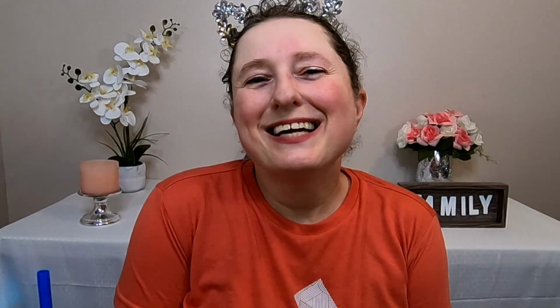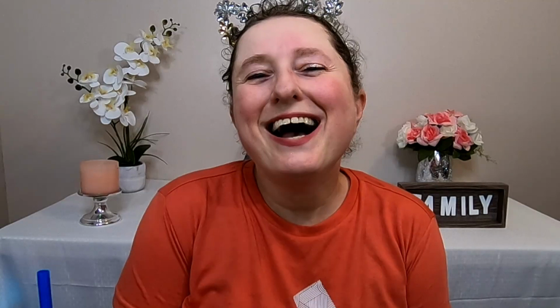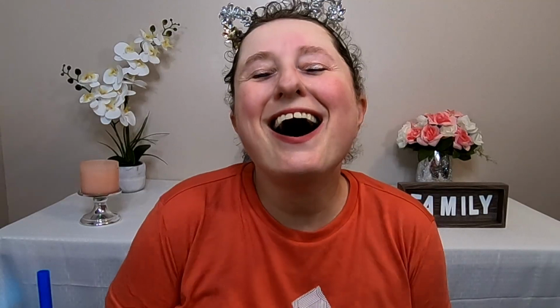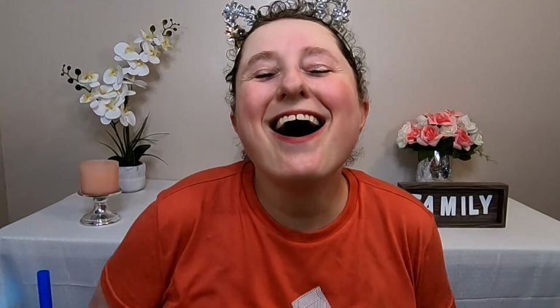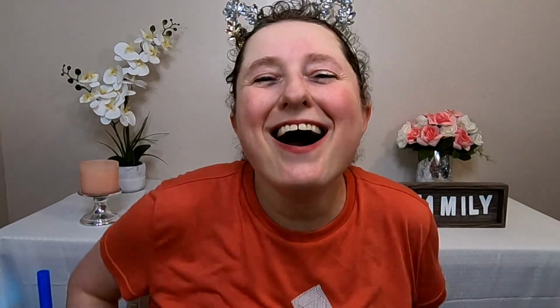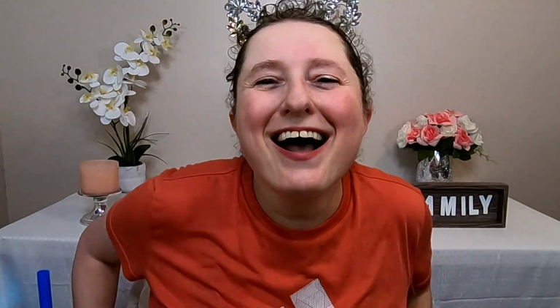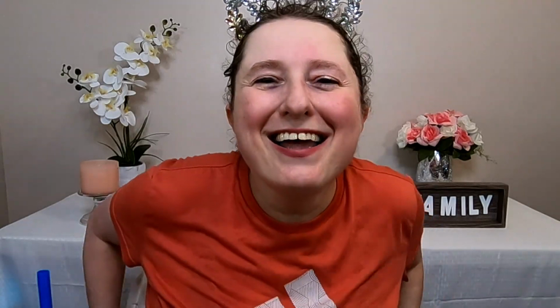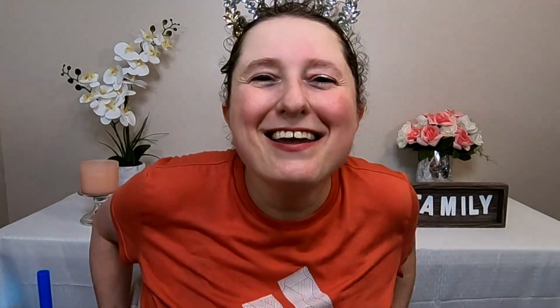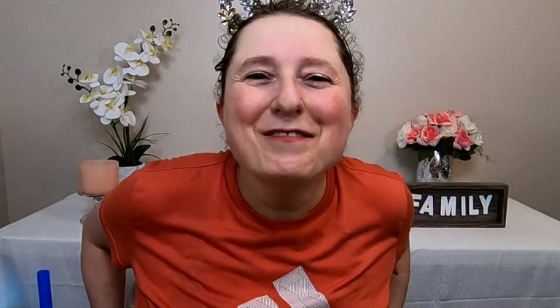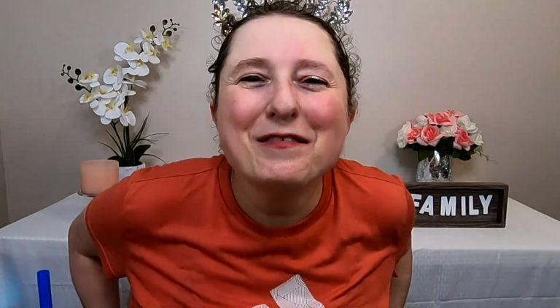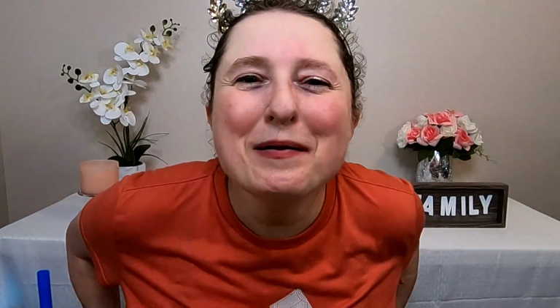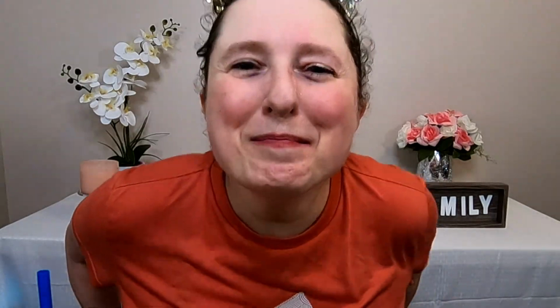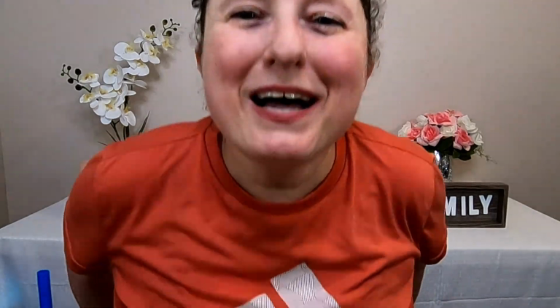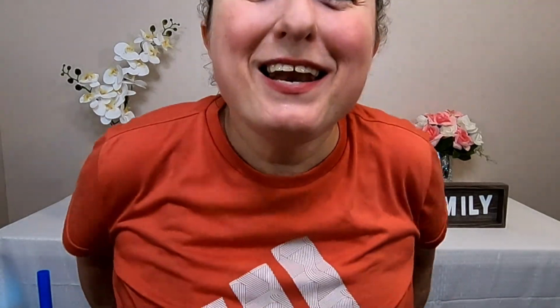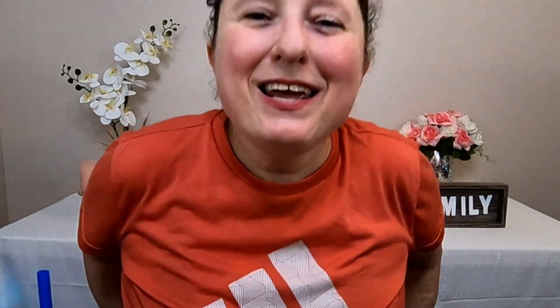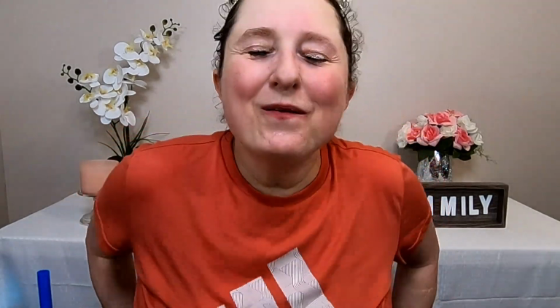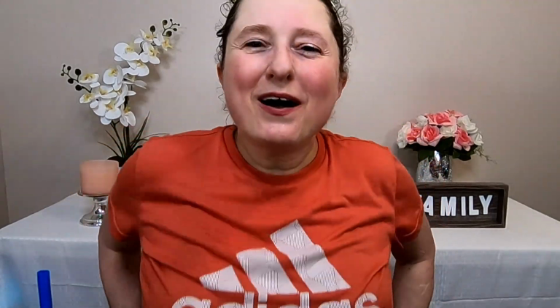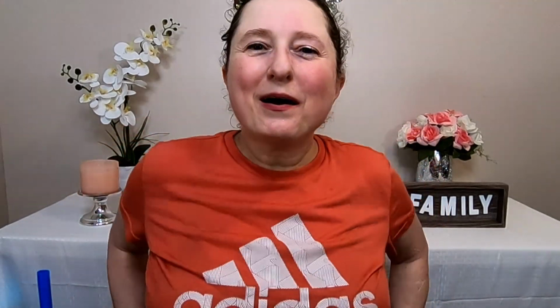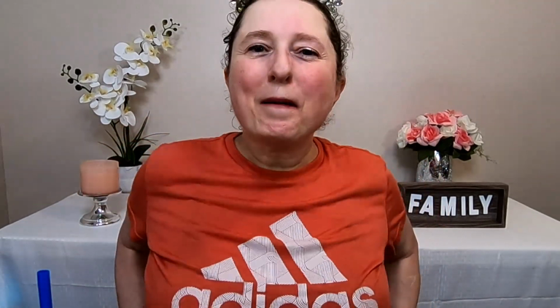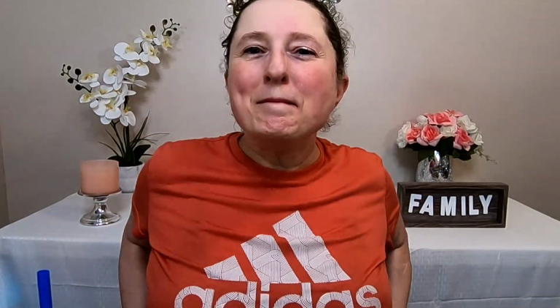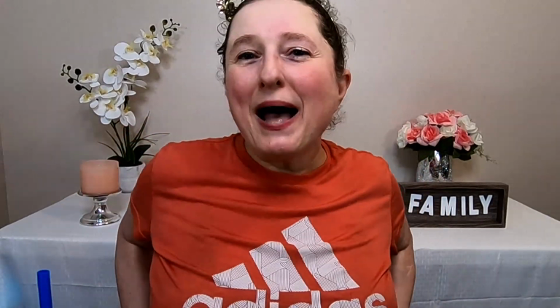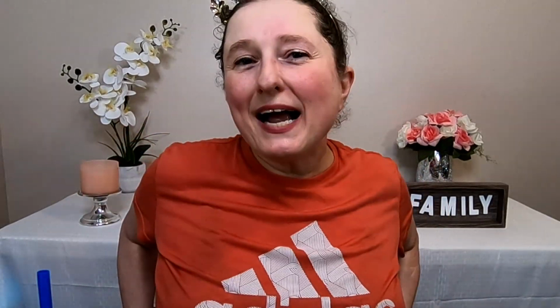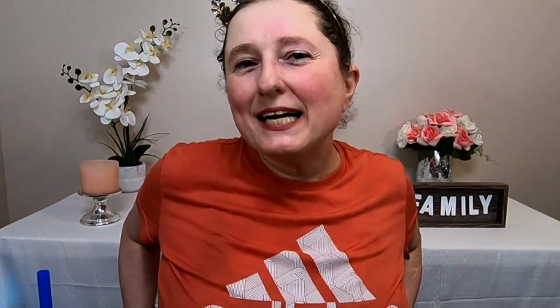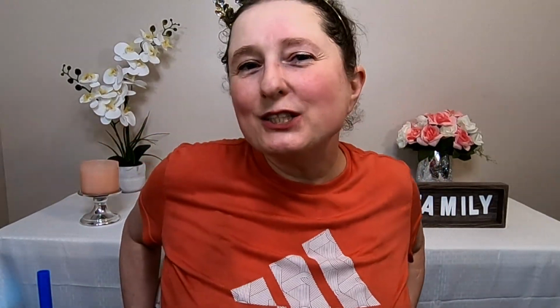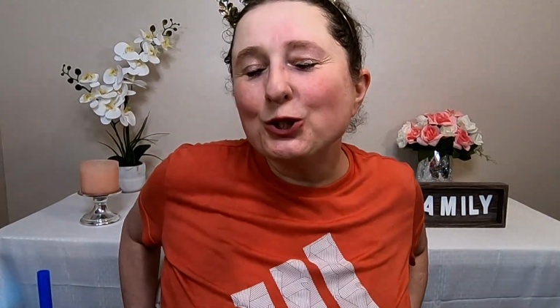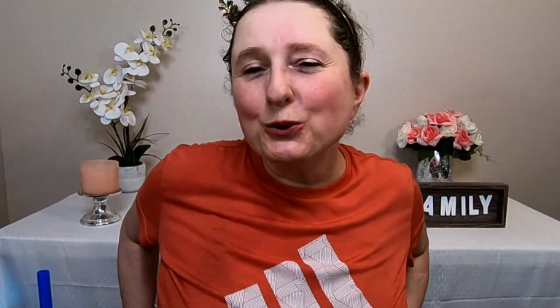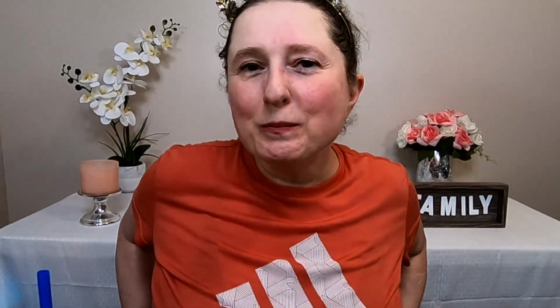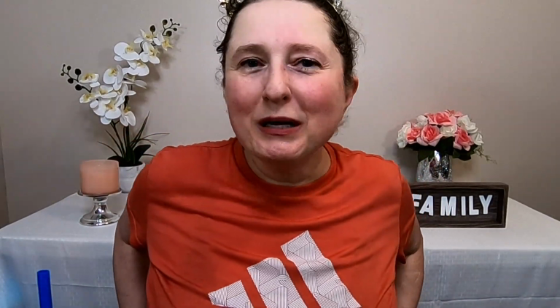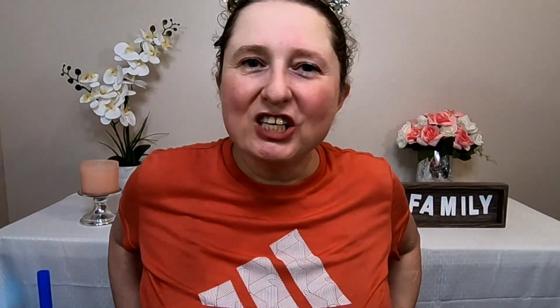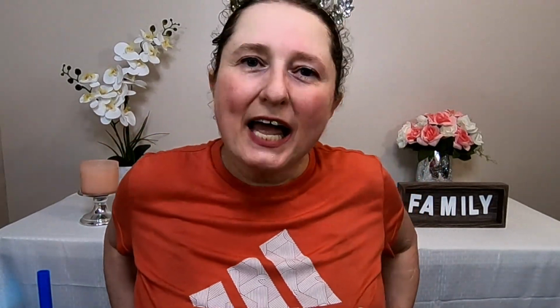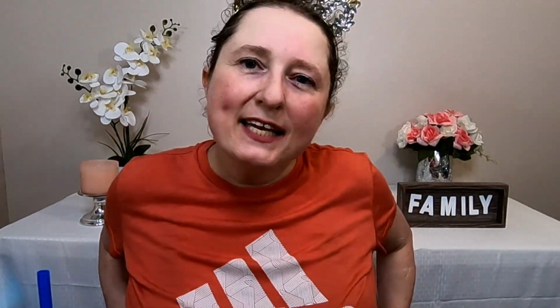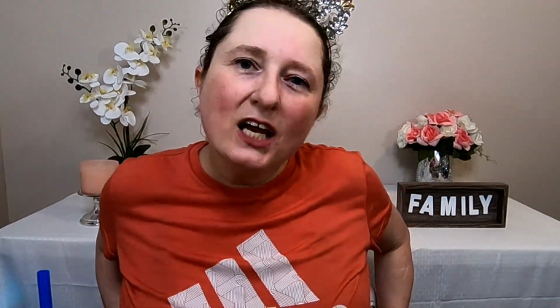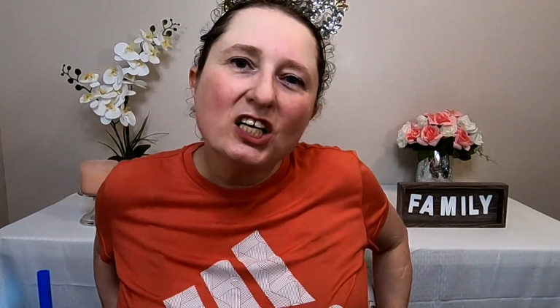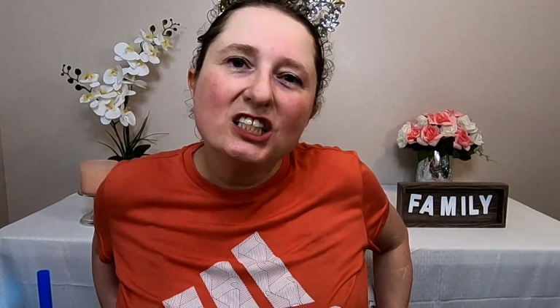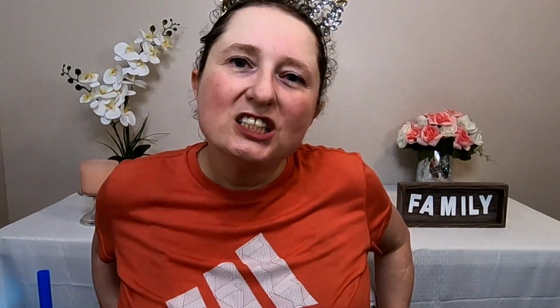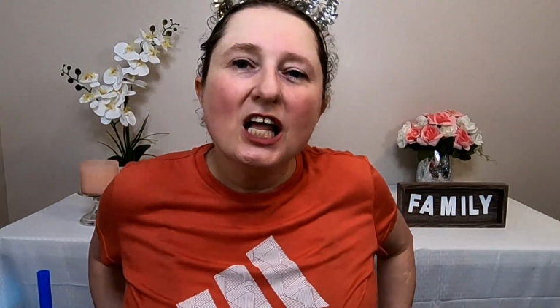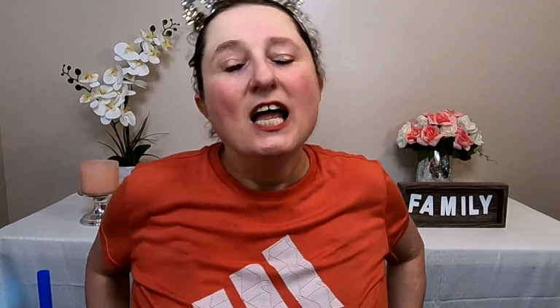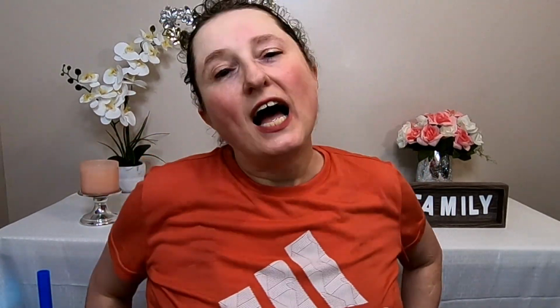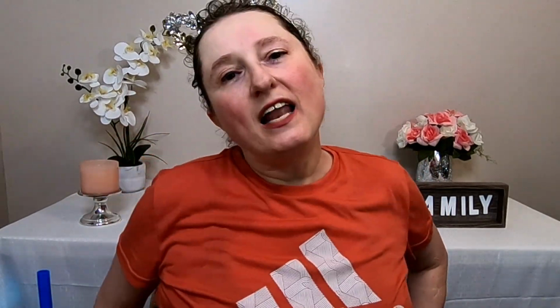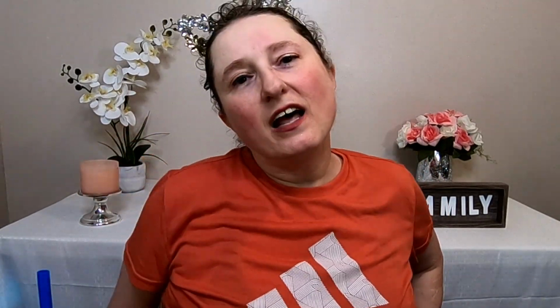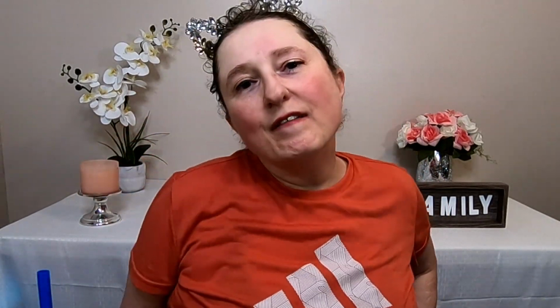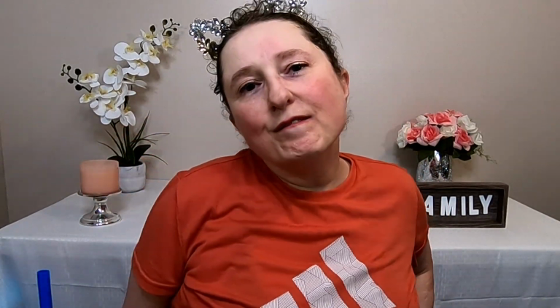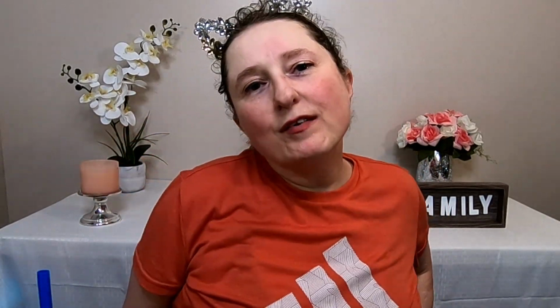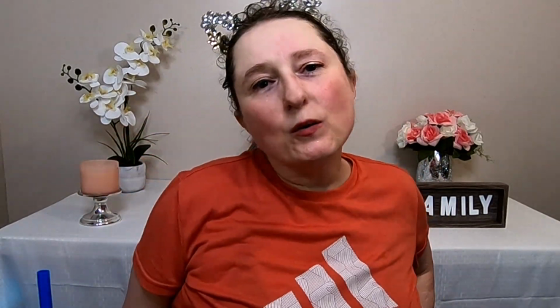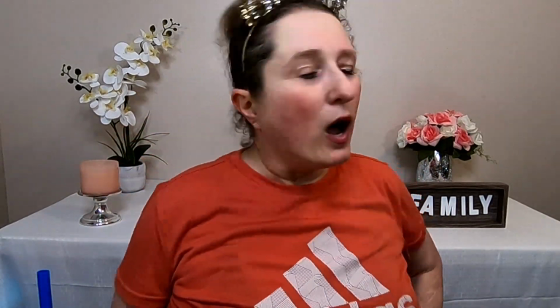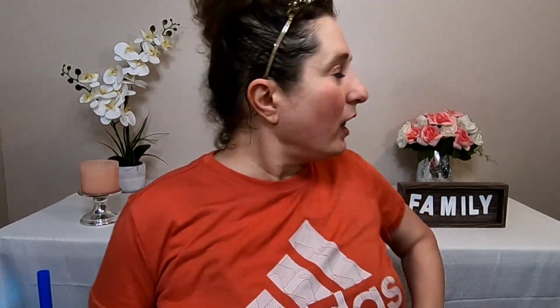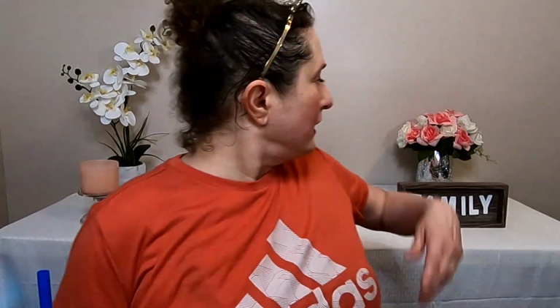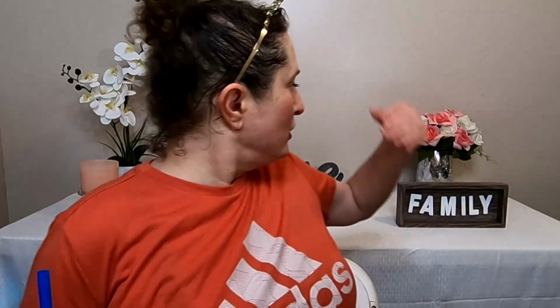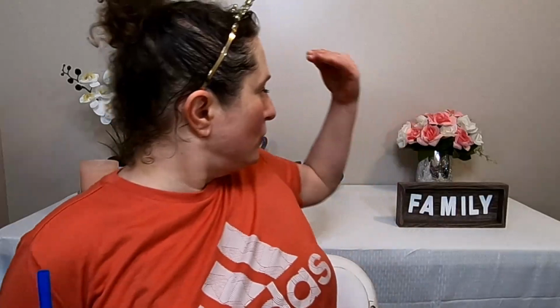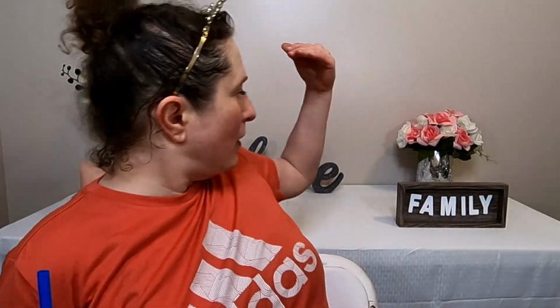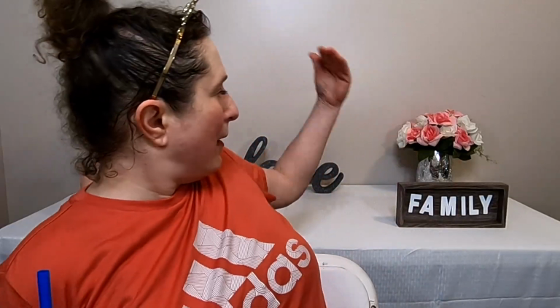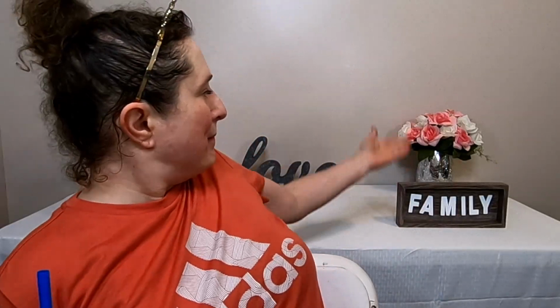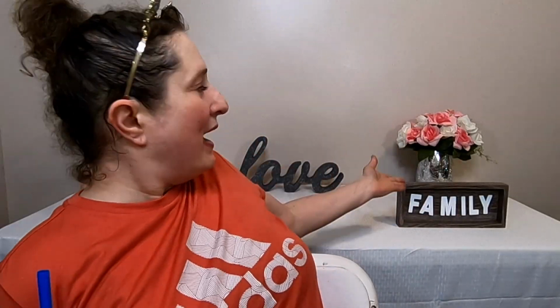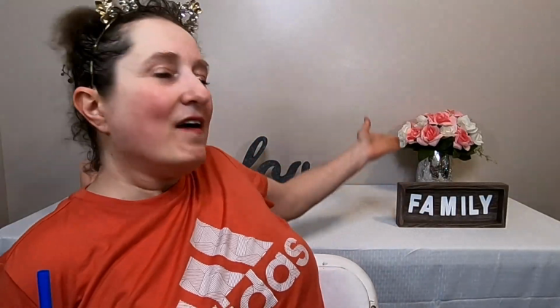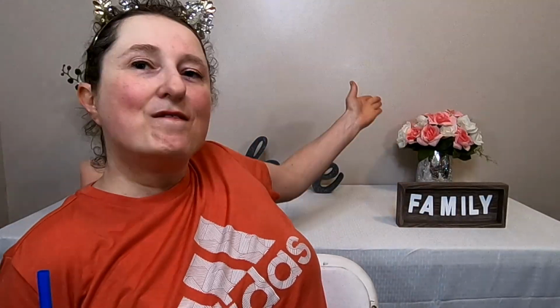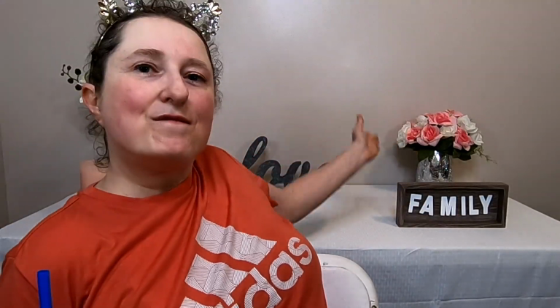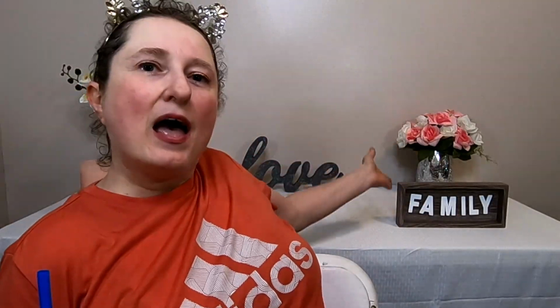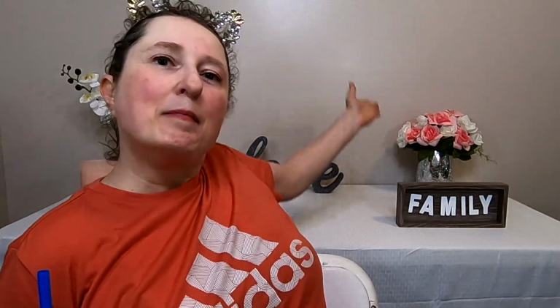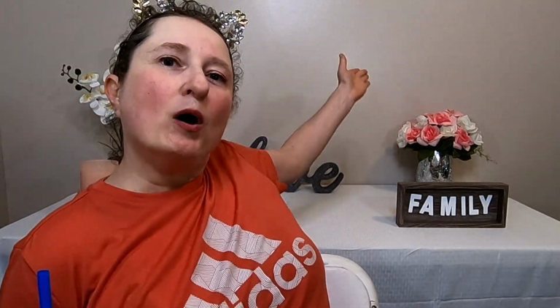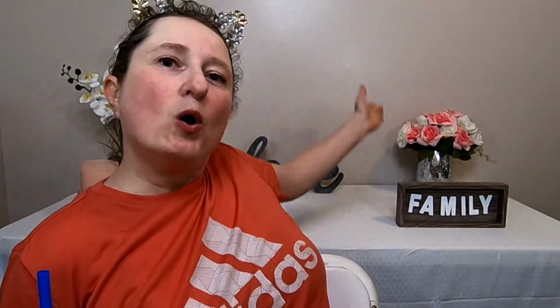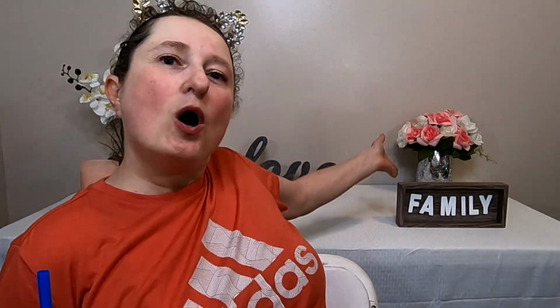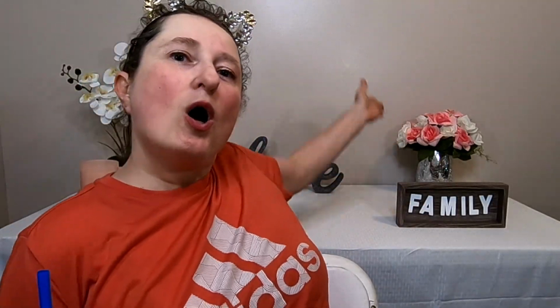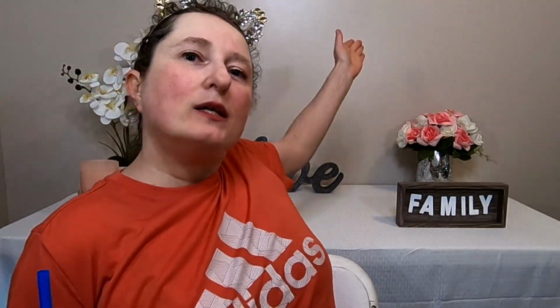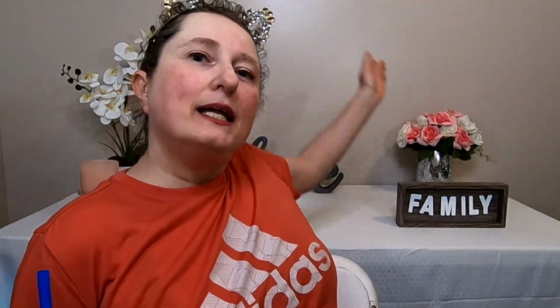Hi everybody! Welcome back to my channel. I love you all and you are my family.